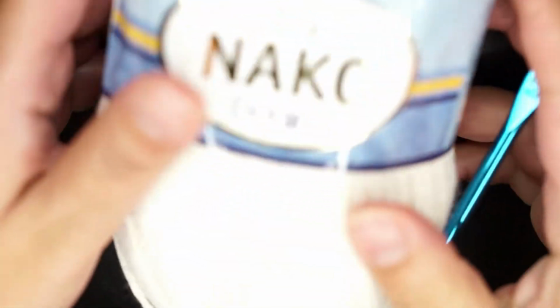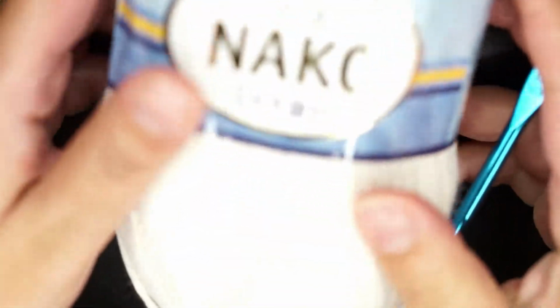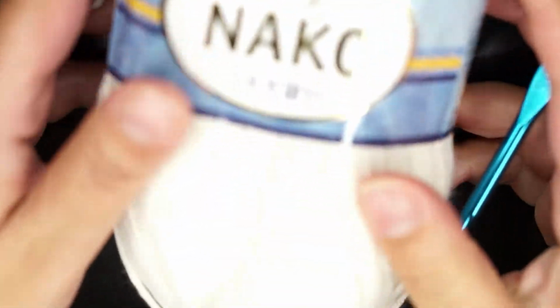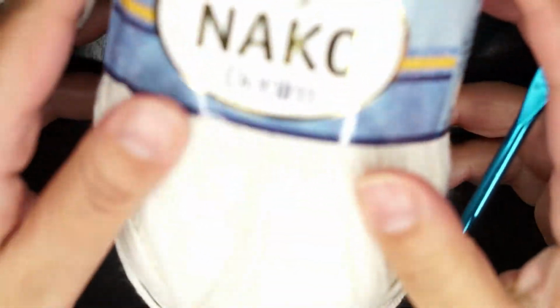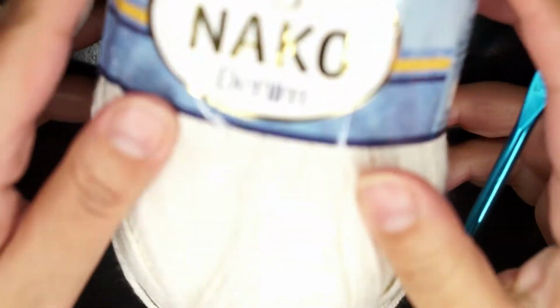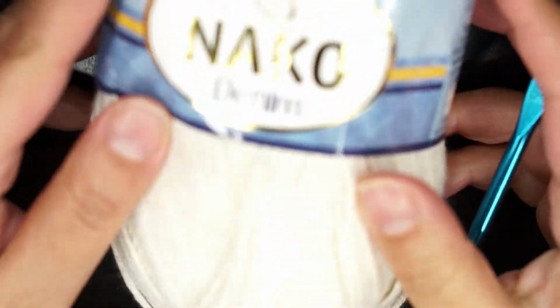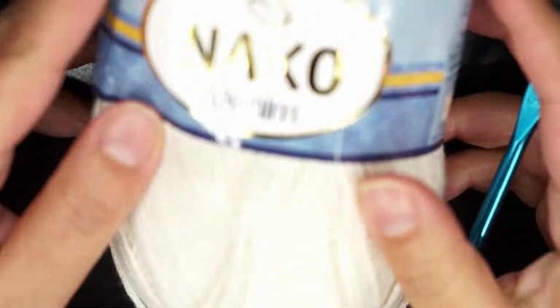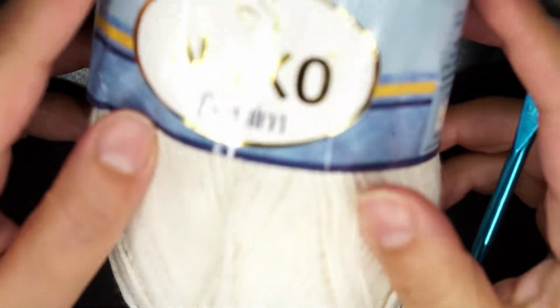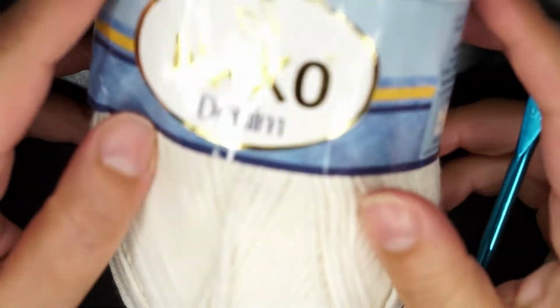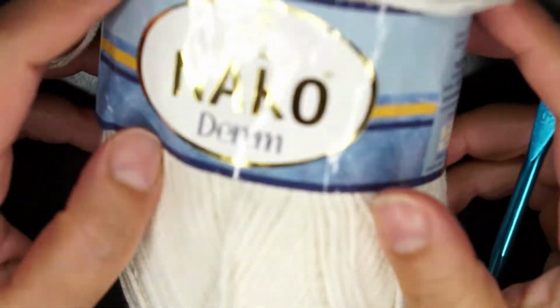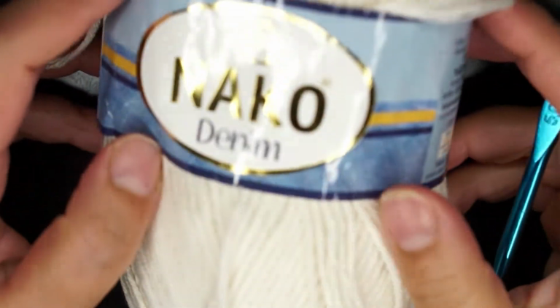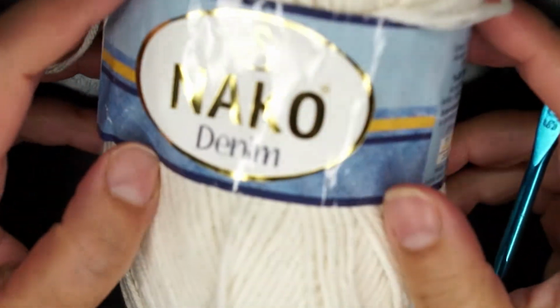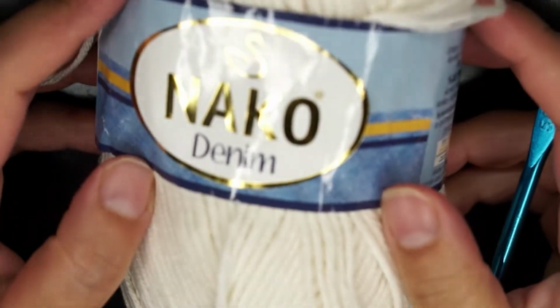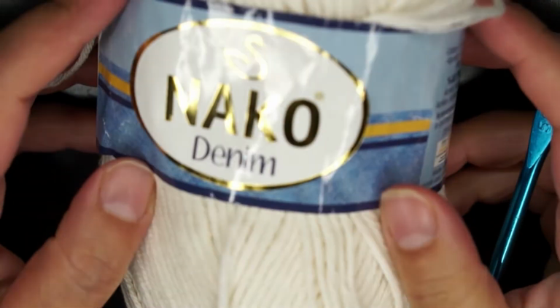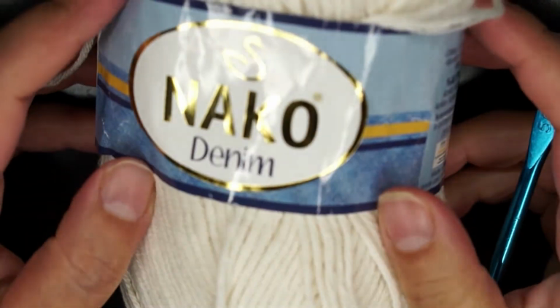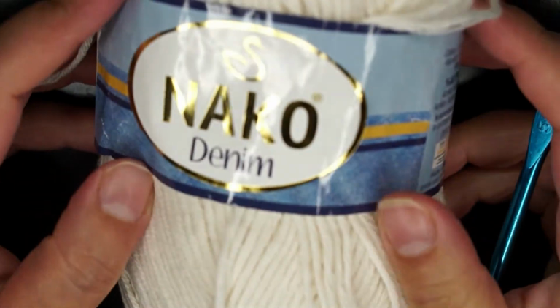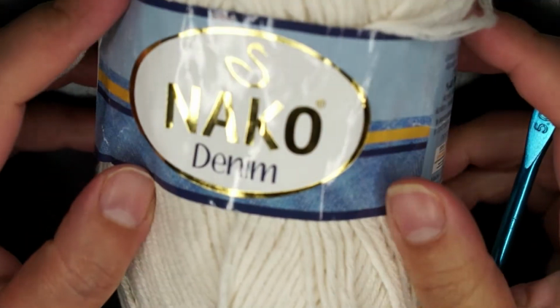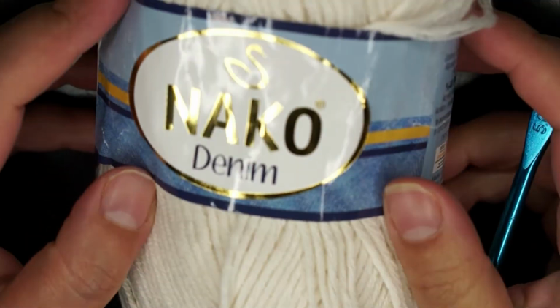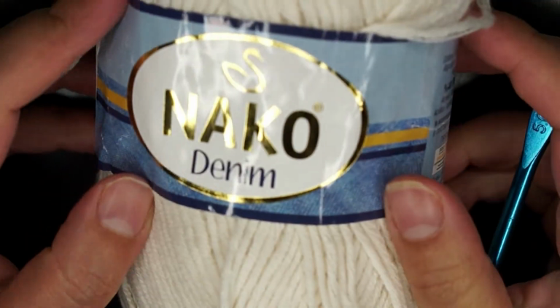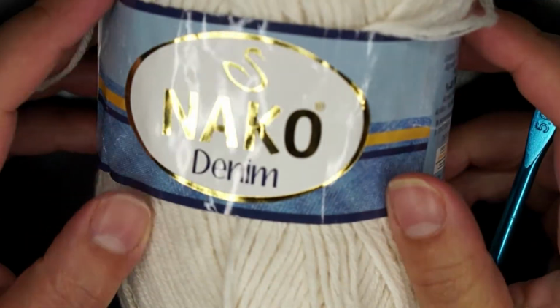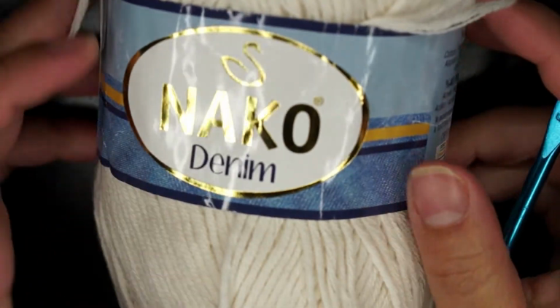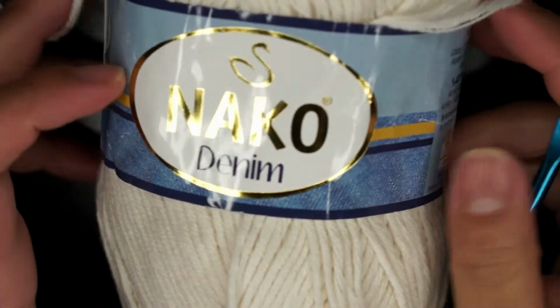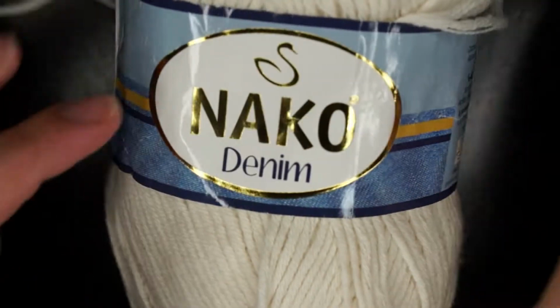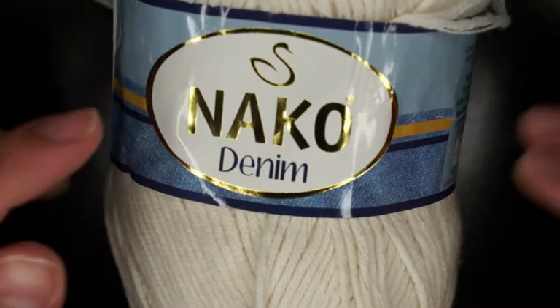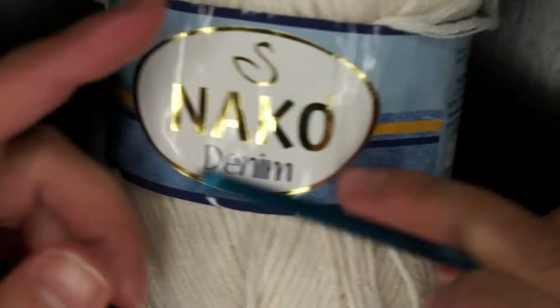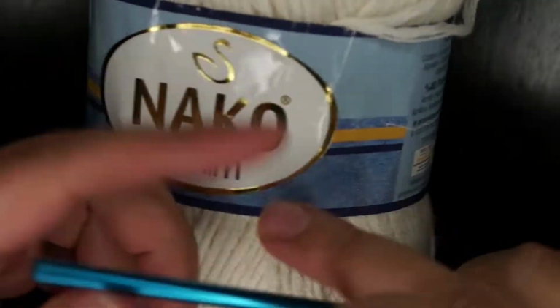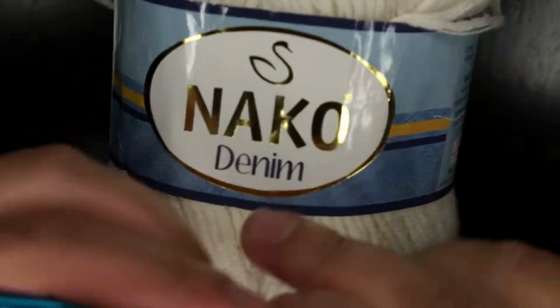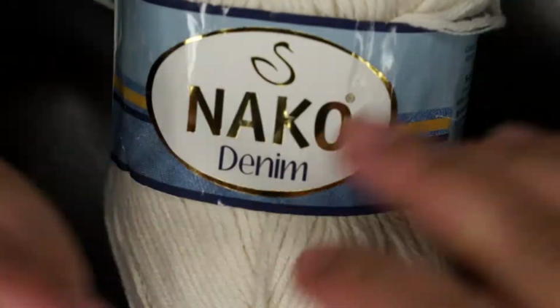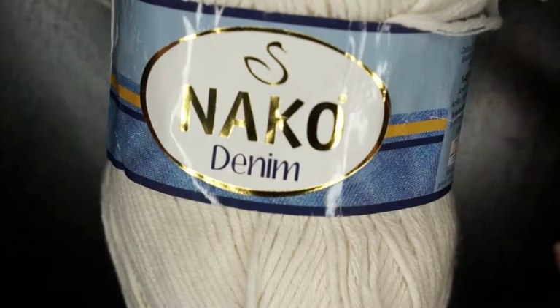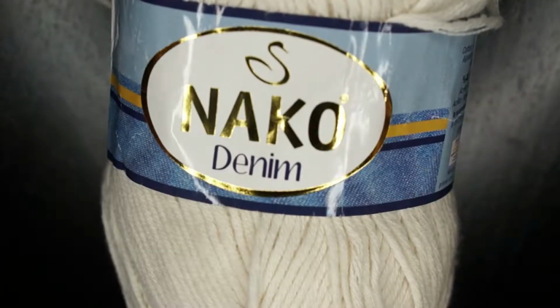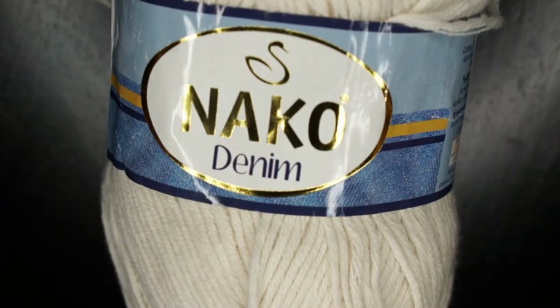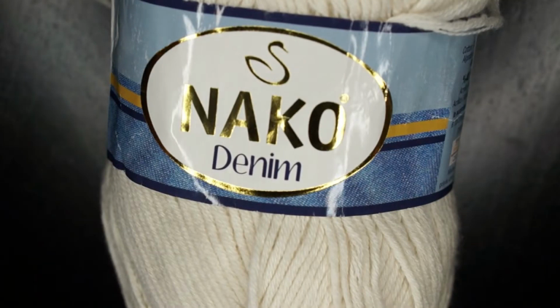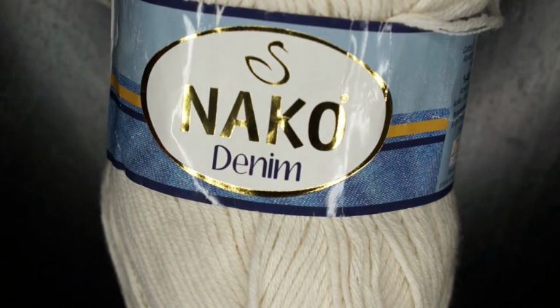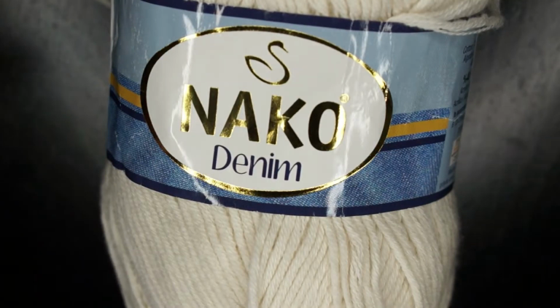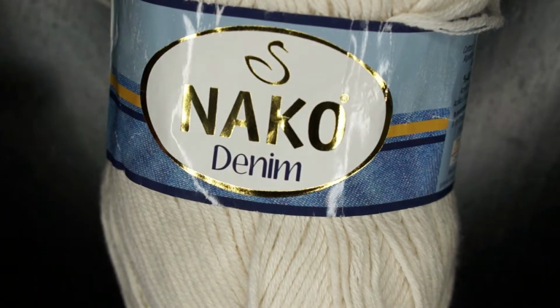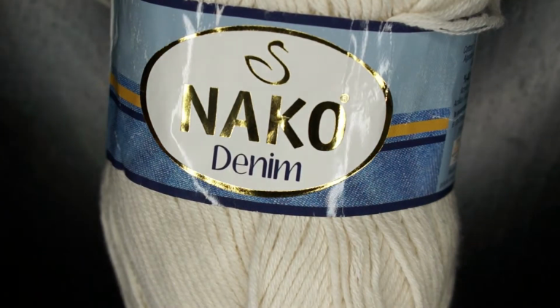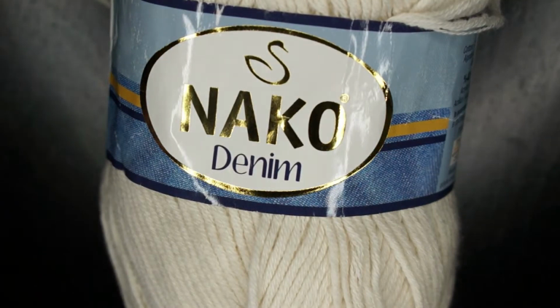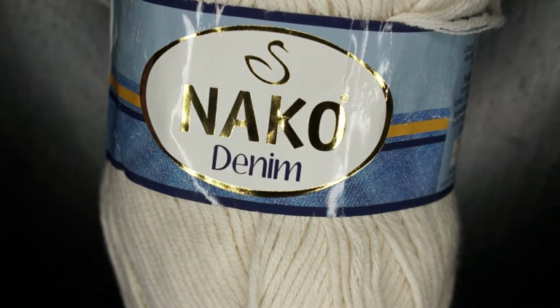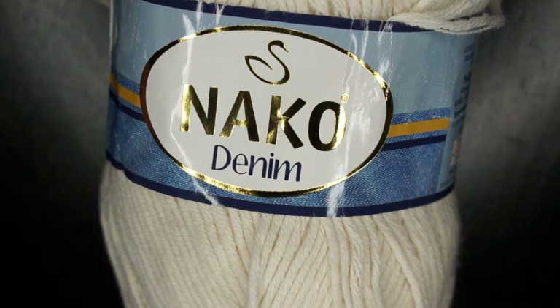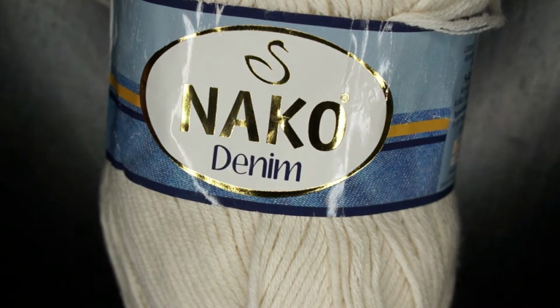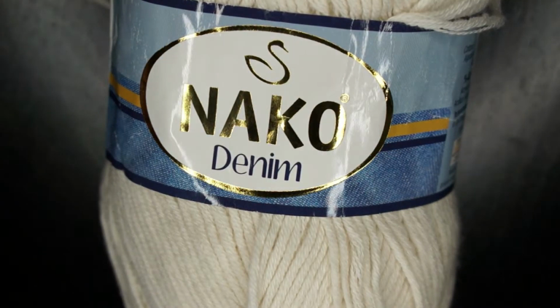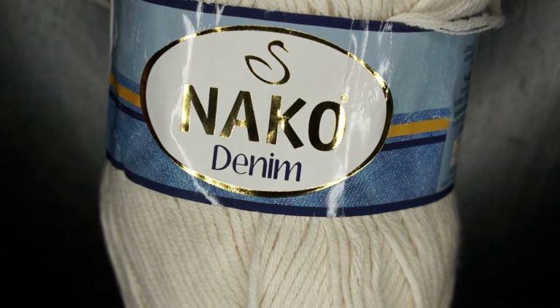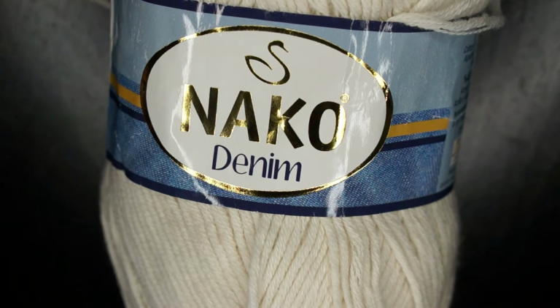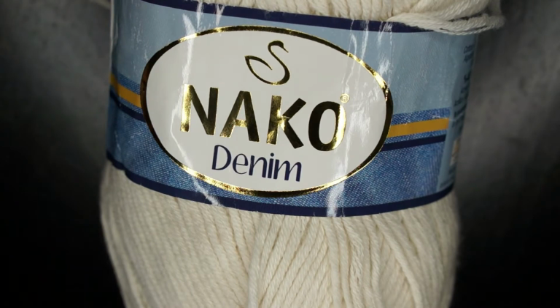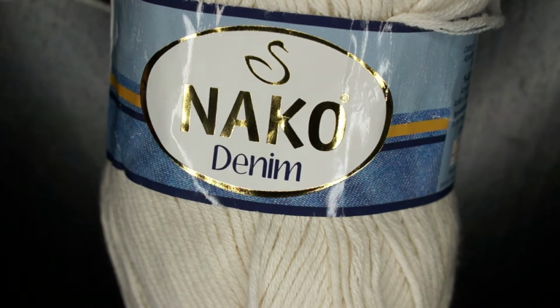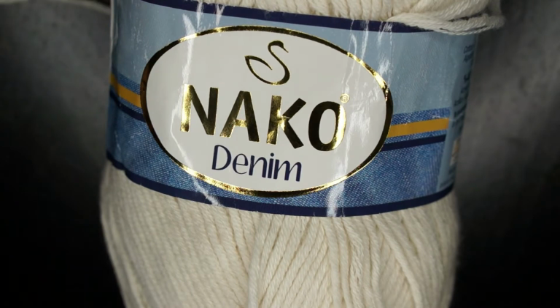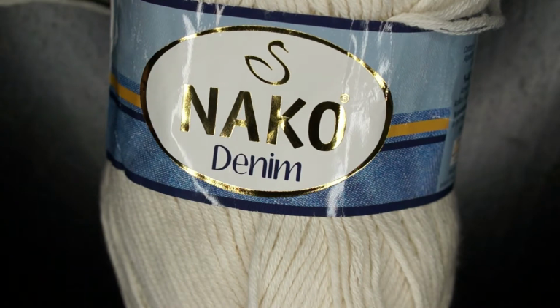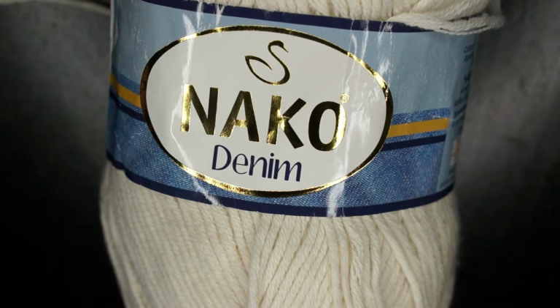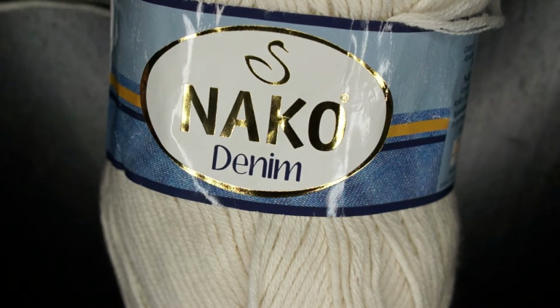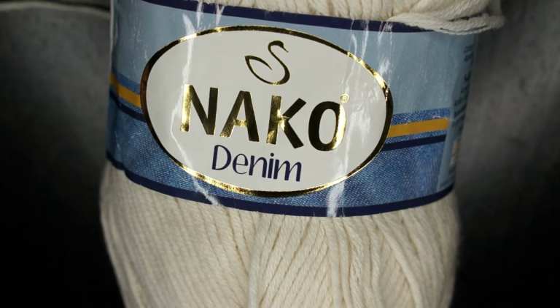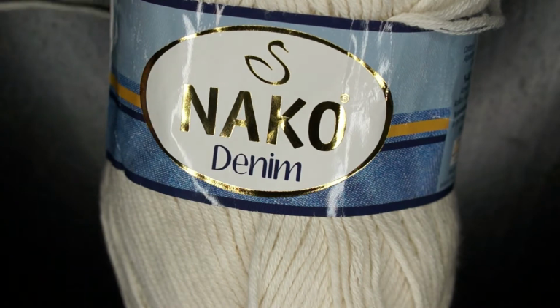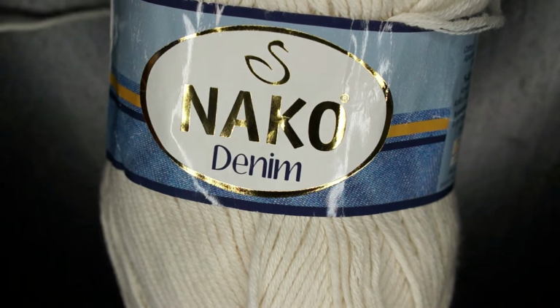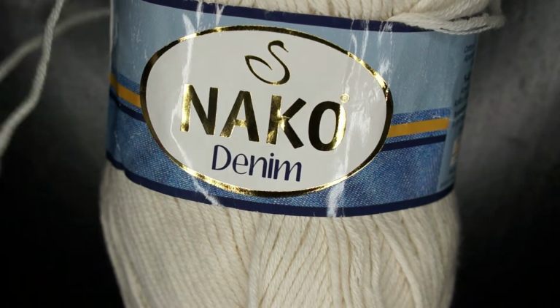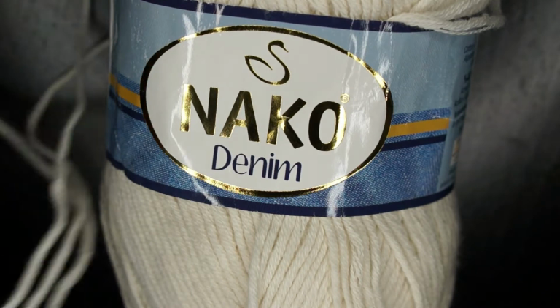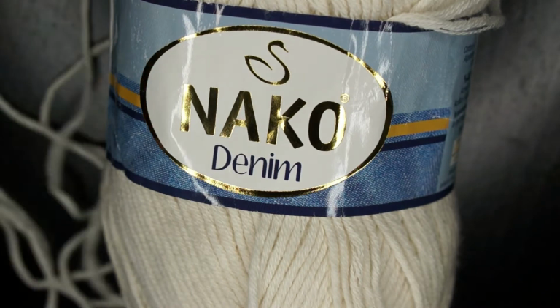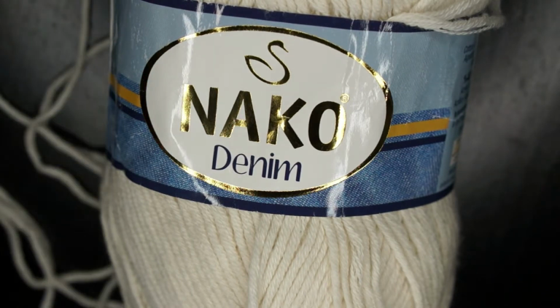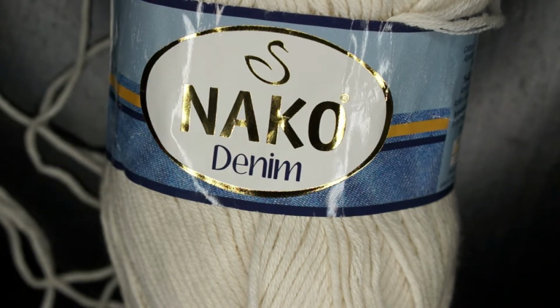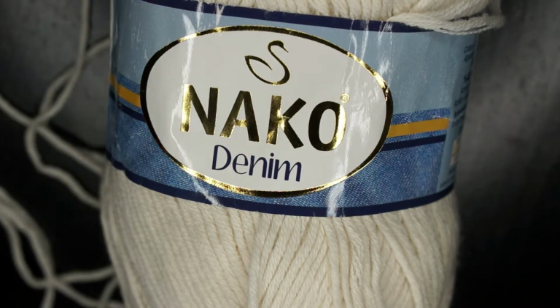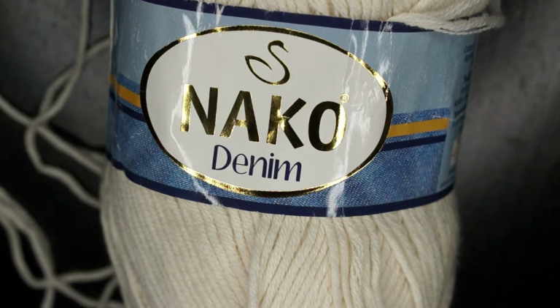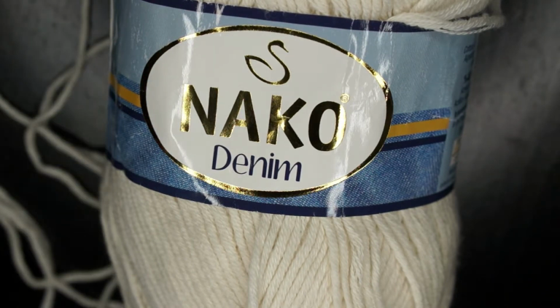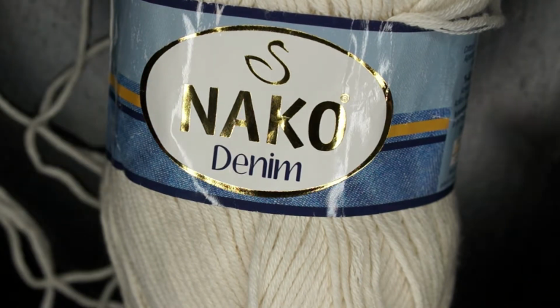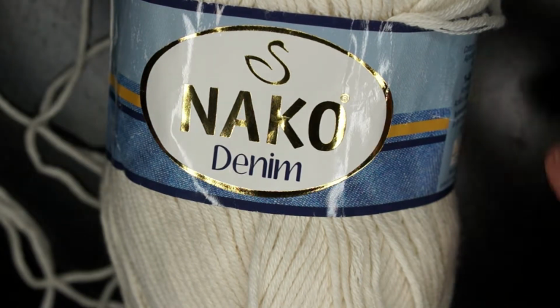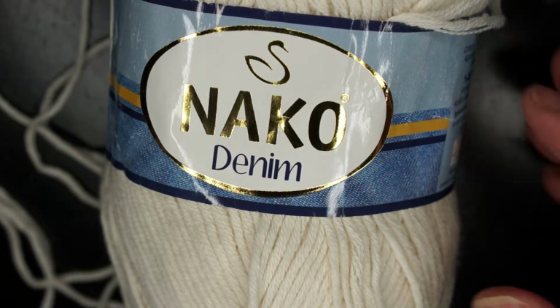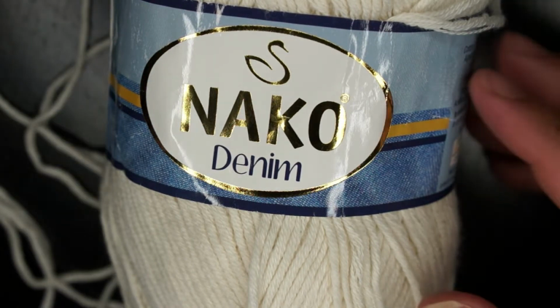For the demonstration I'm using knuckle cotton yarn in white and a 5 millimeter crochet hook.